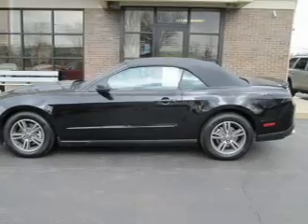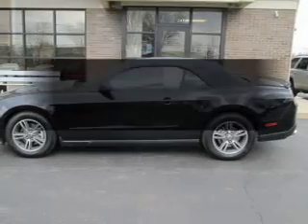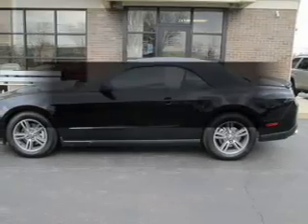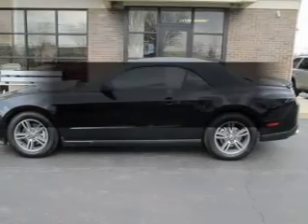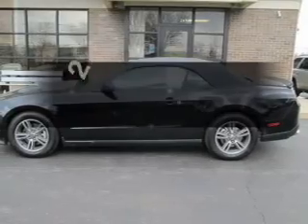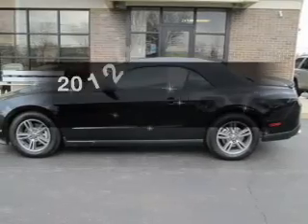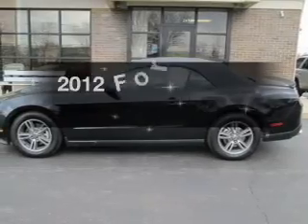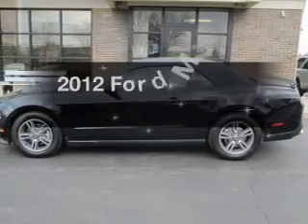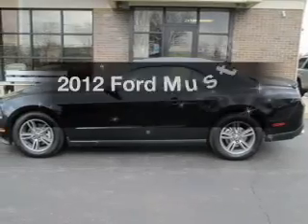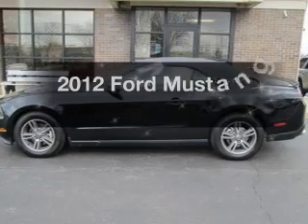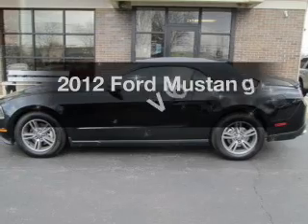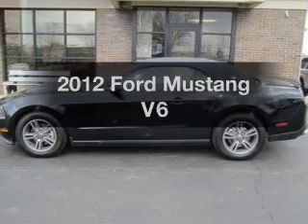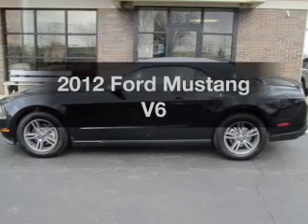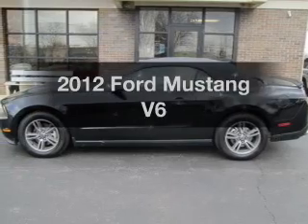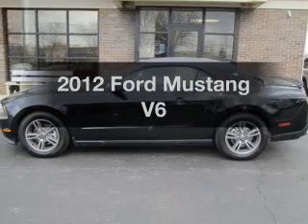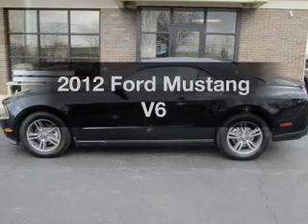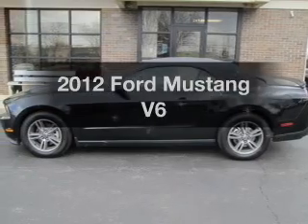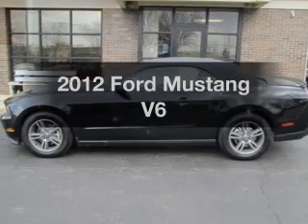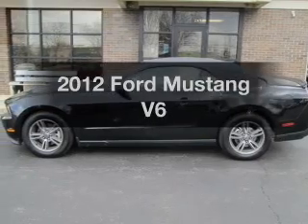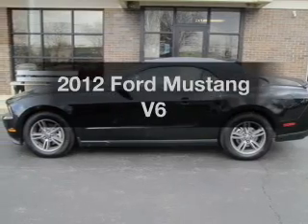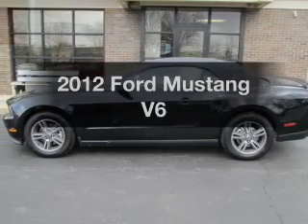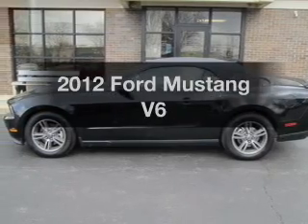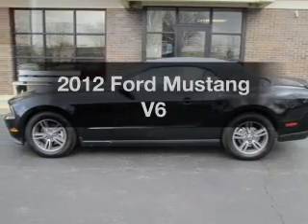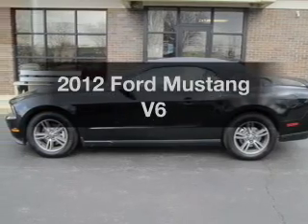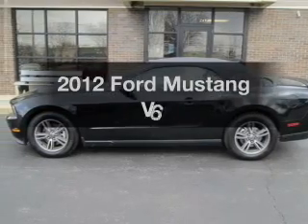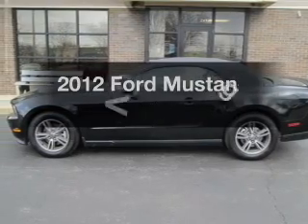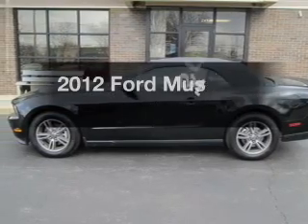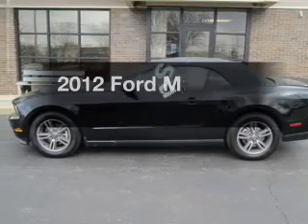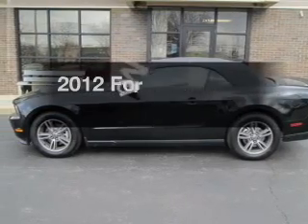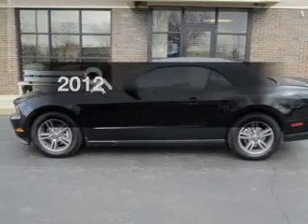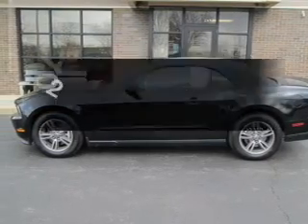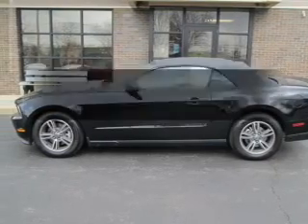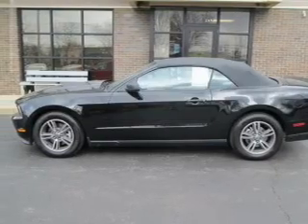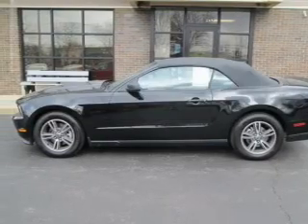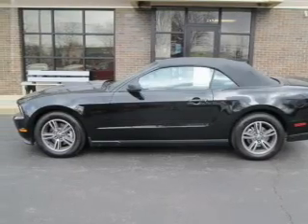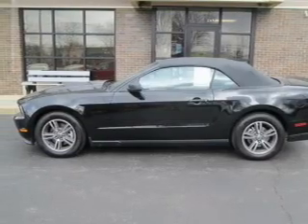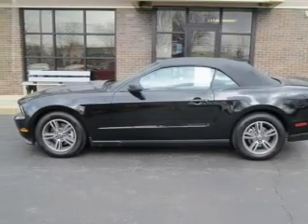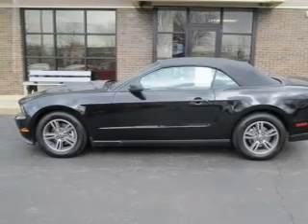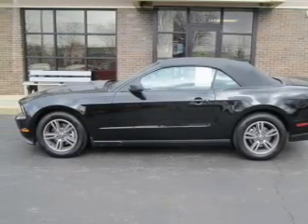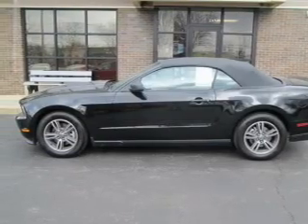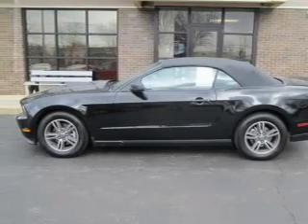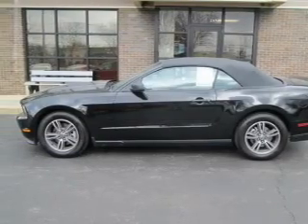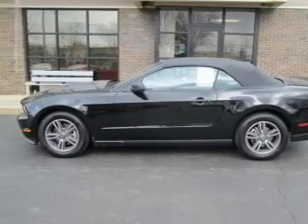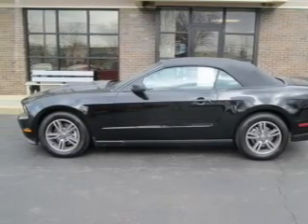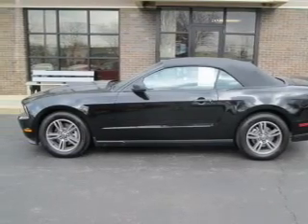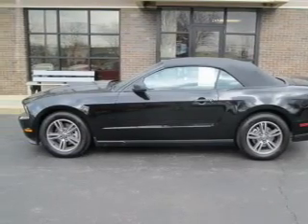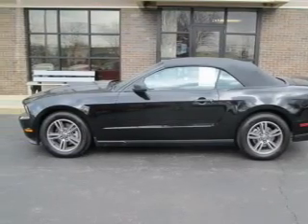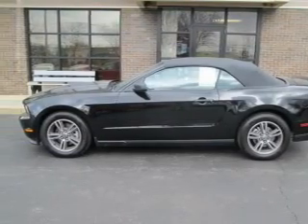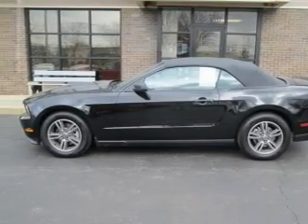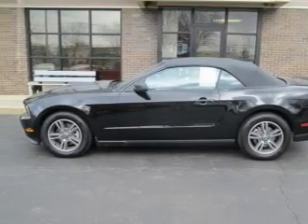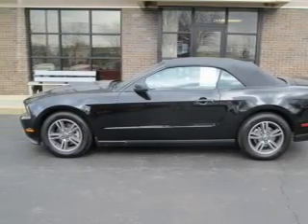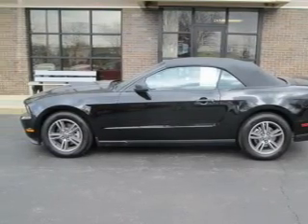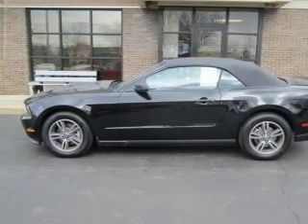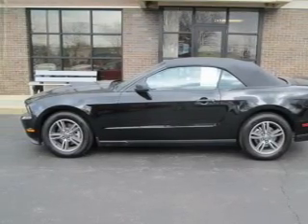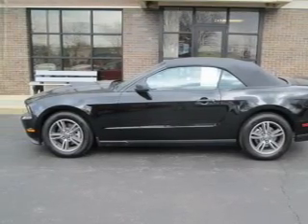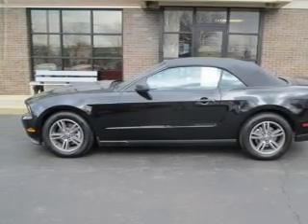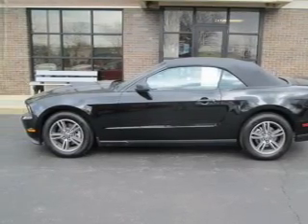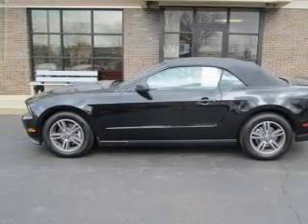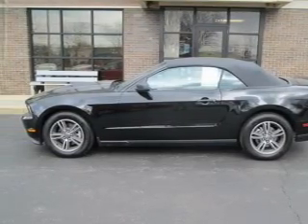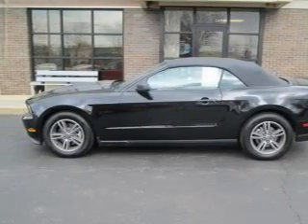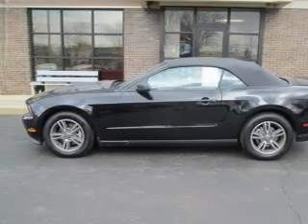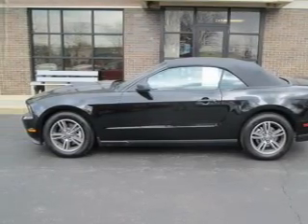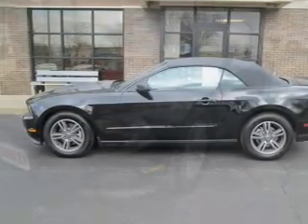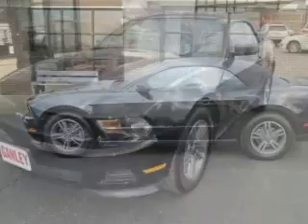Check out this 2012 Ford Mustang. If you're looking for an automobile with great attributes, look no further.